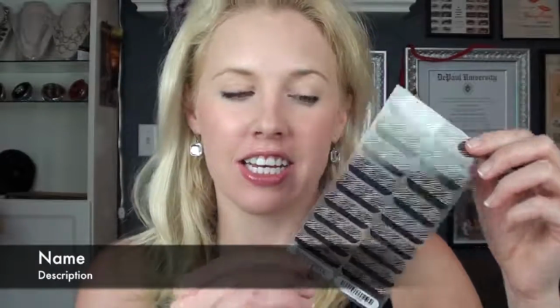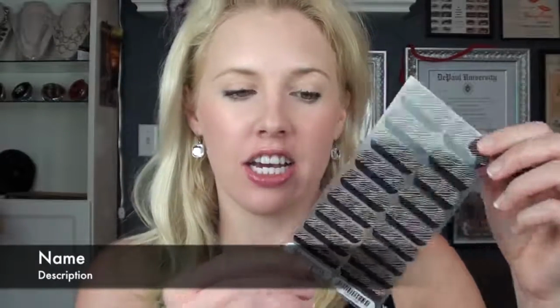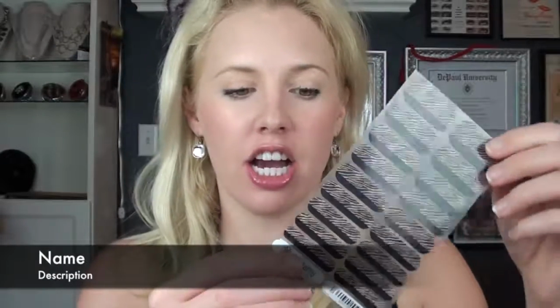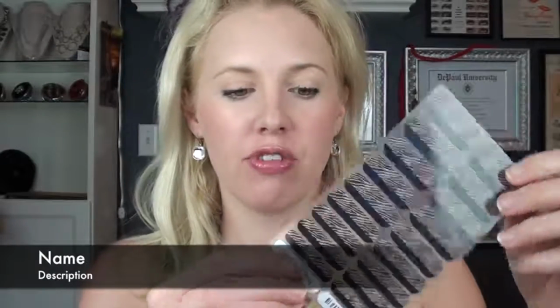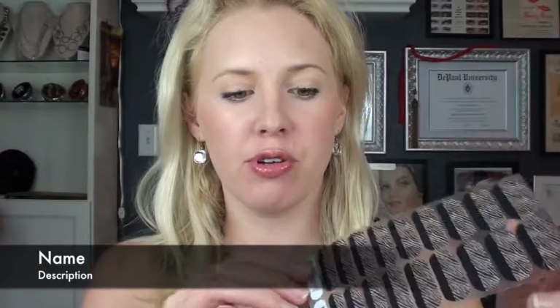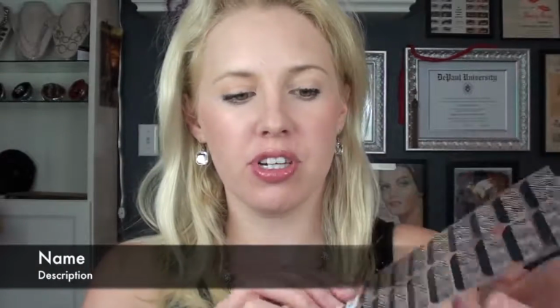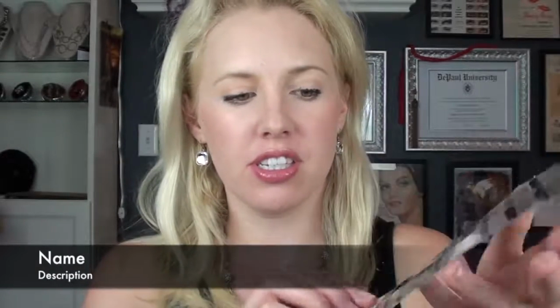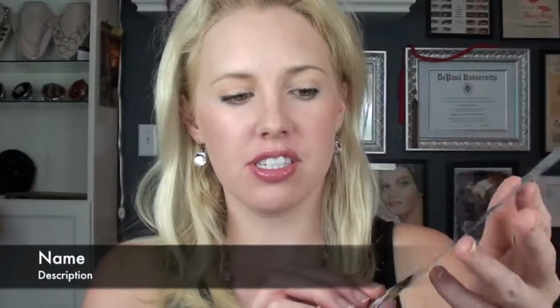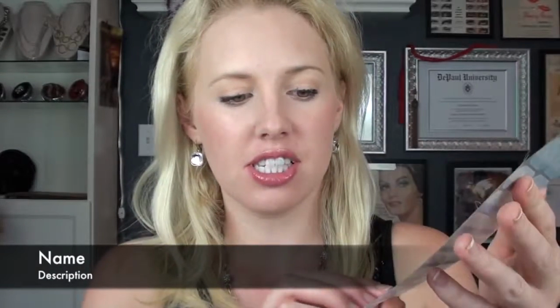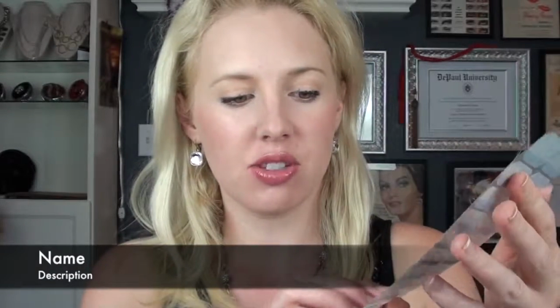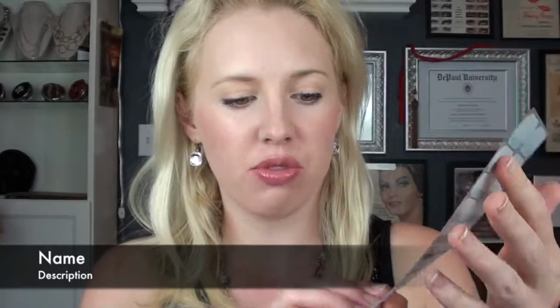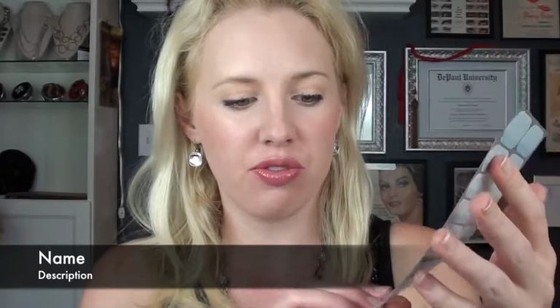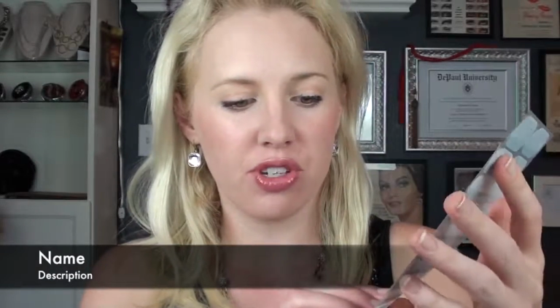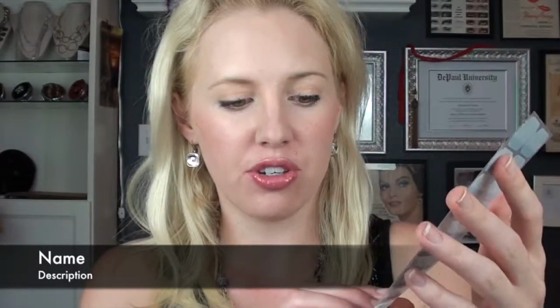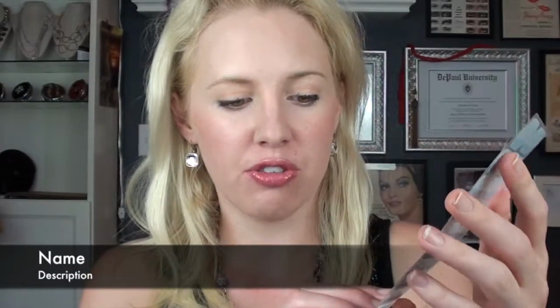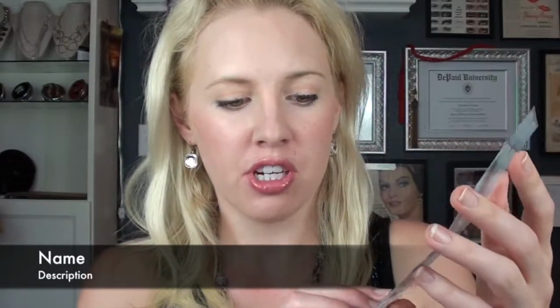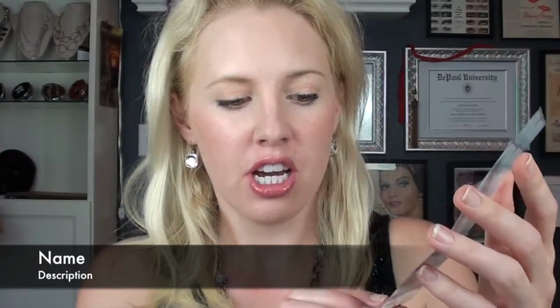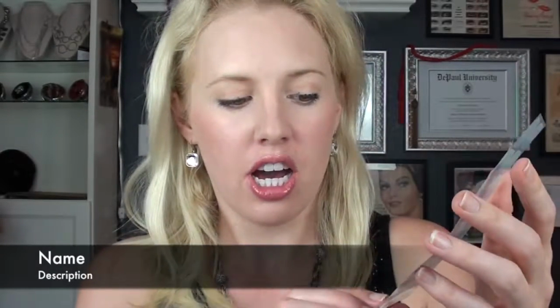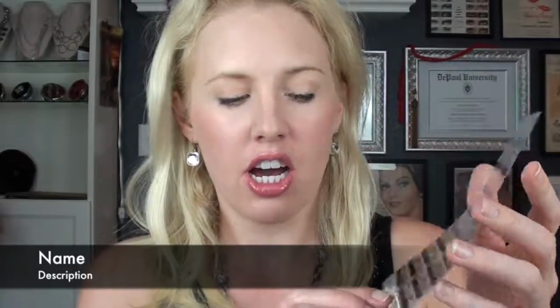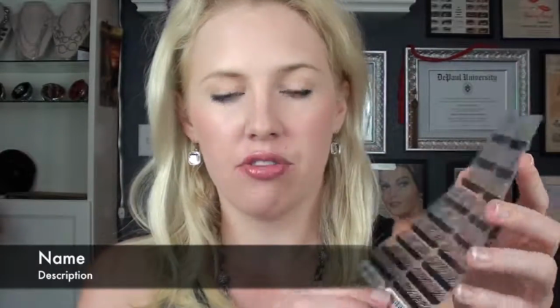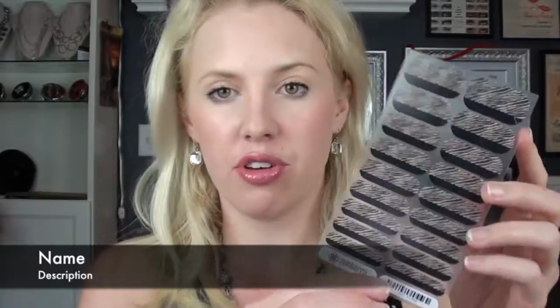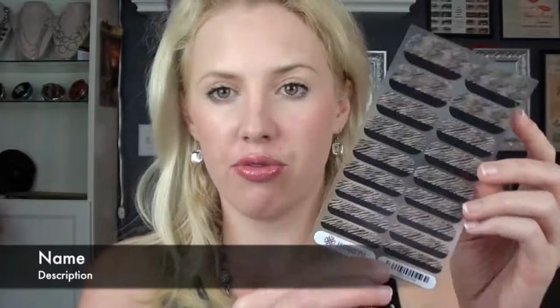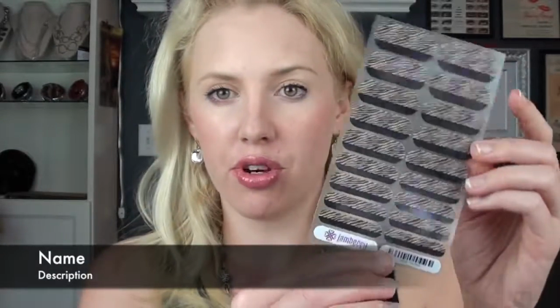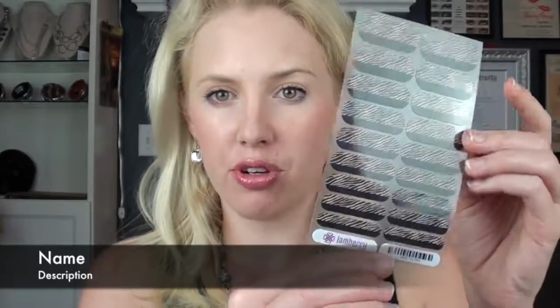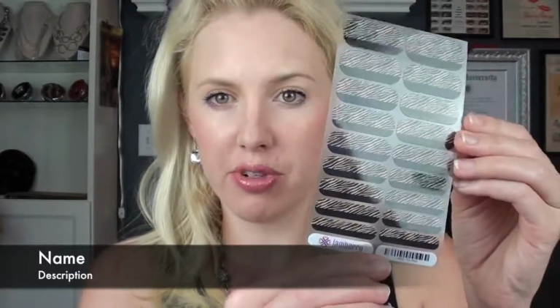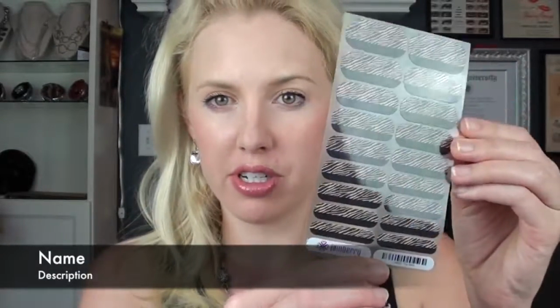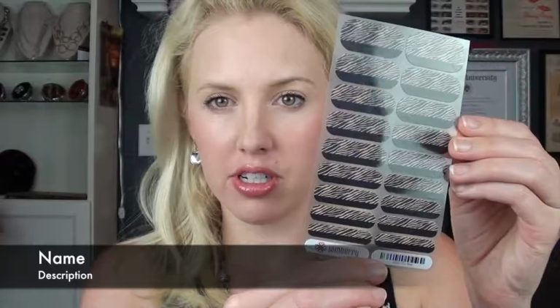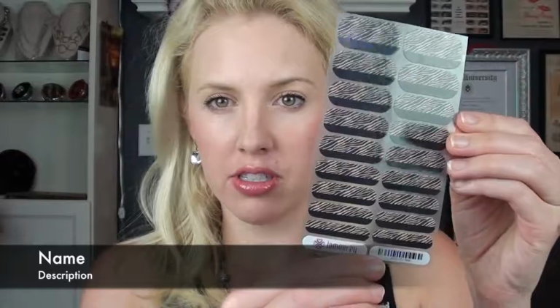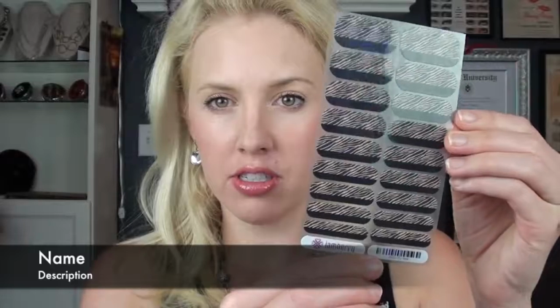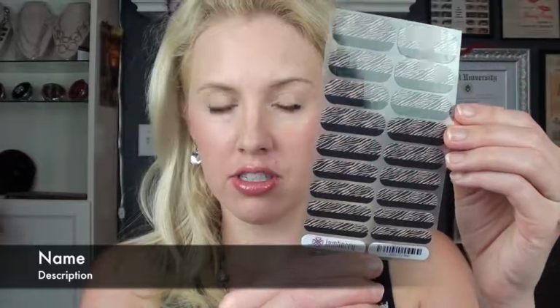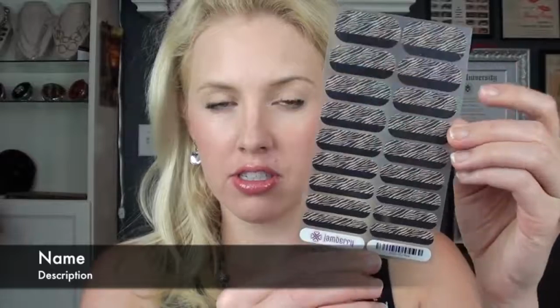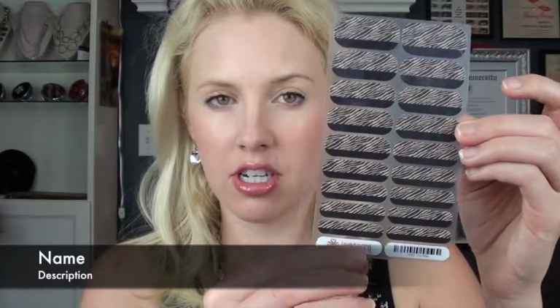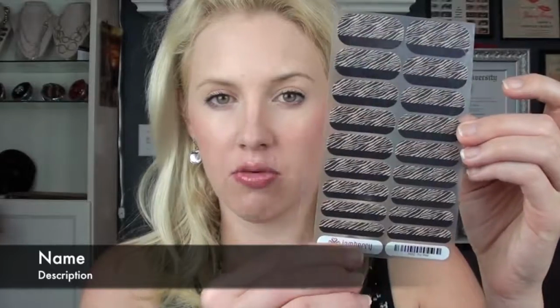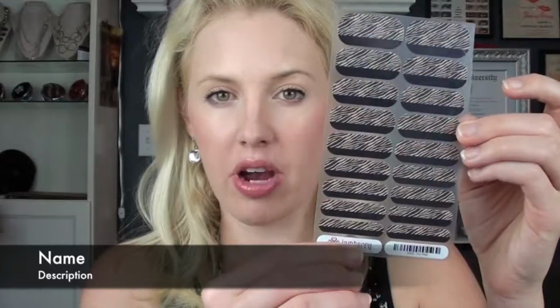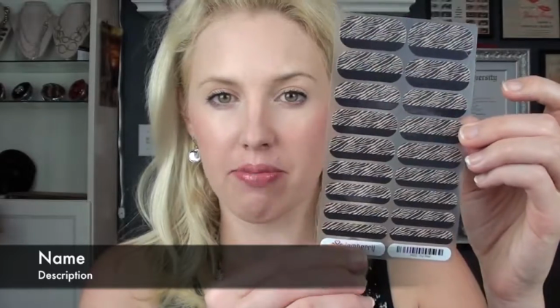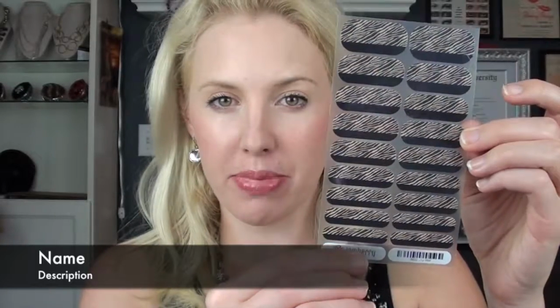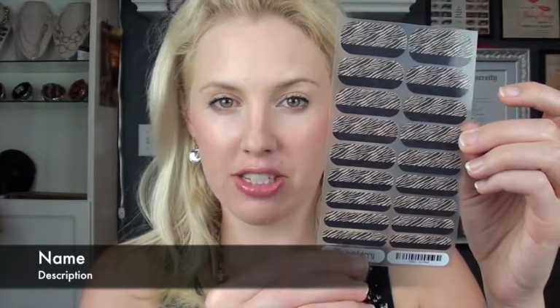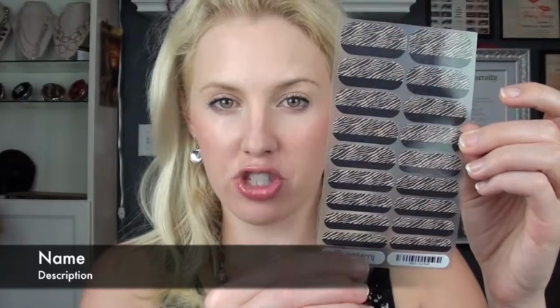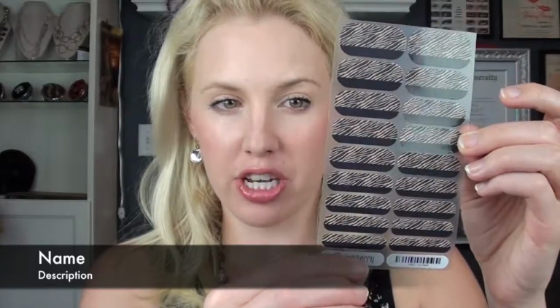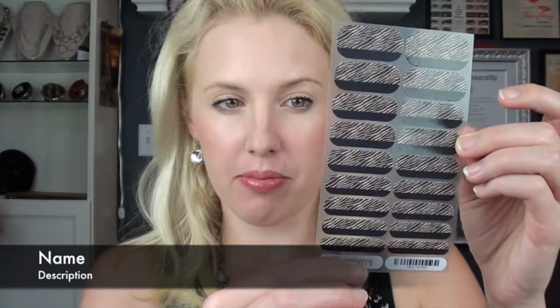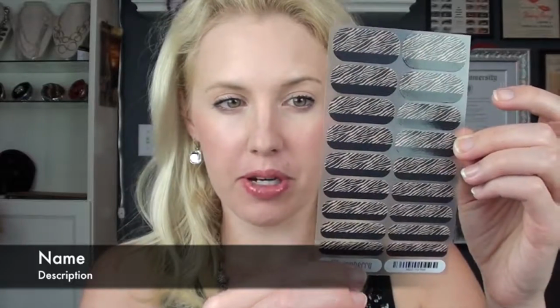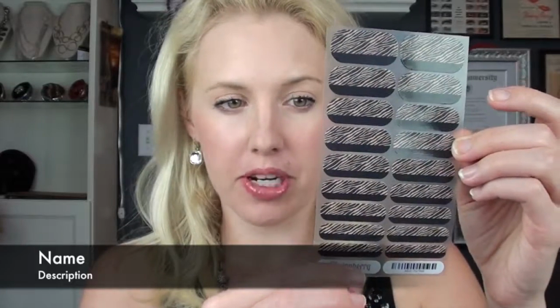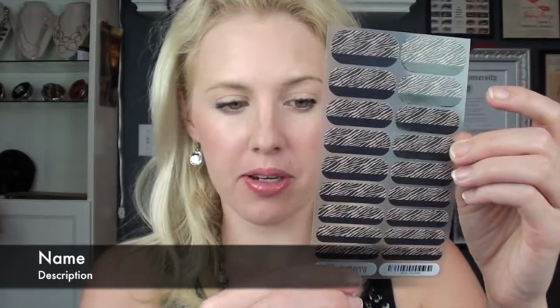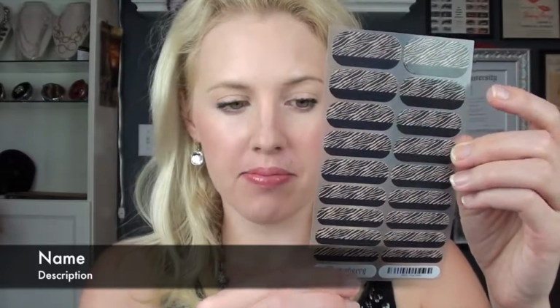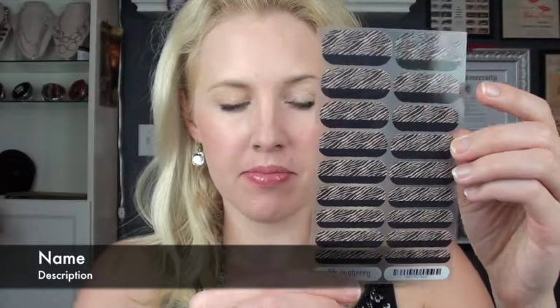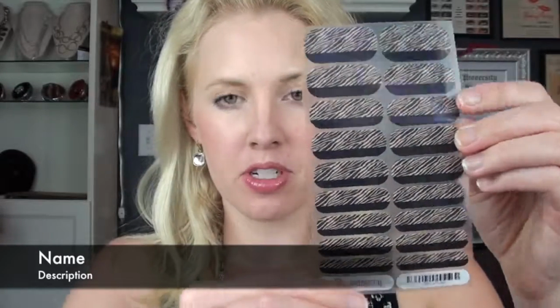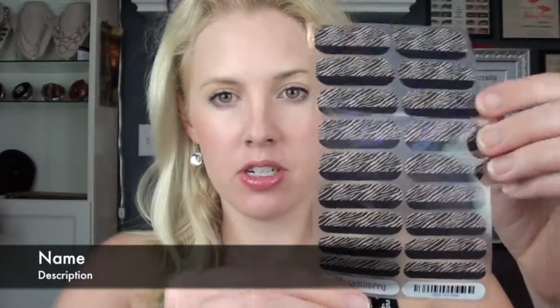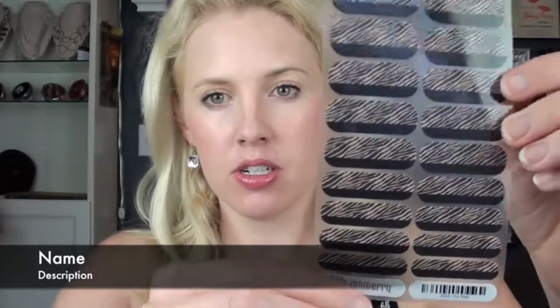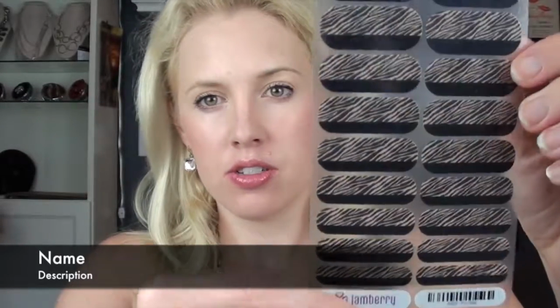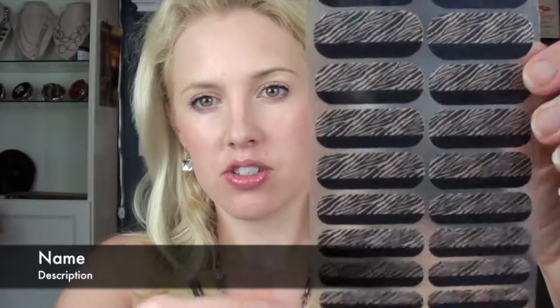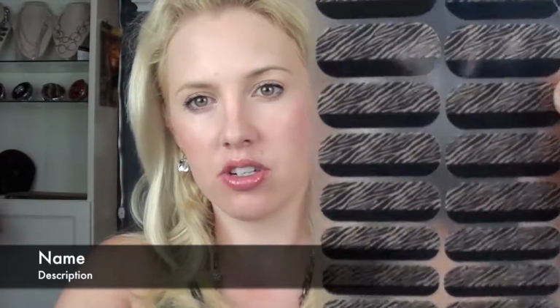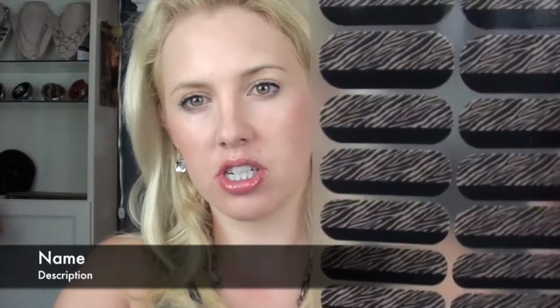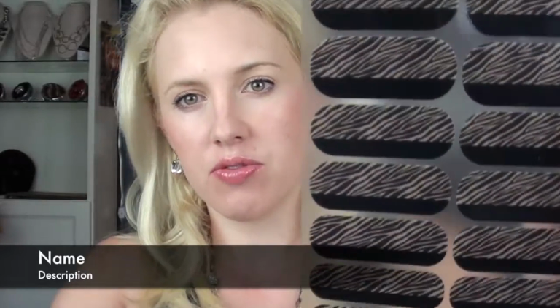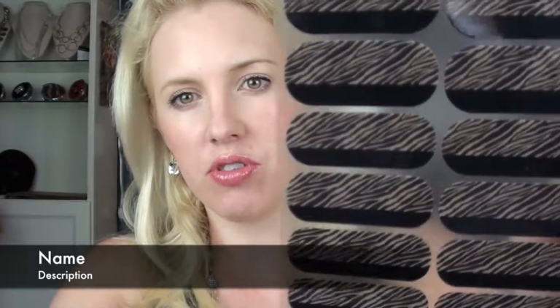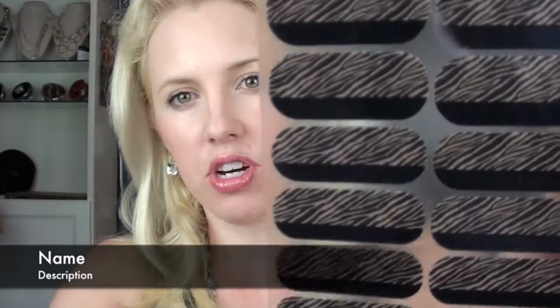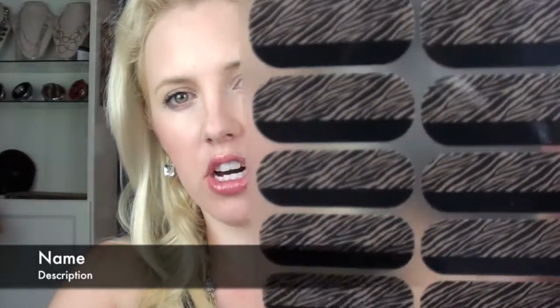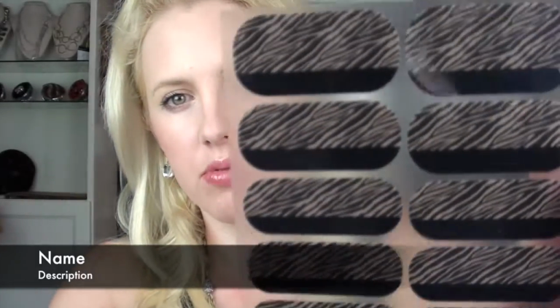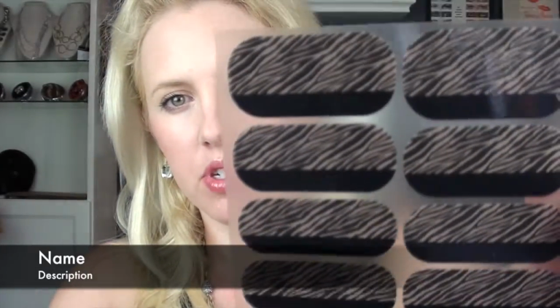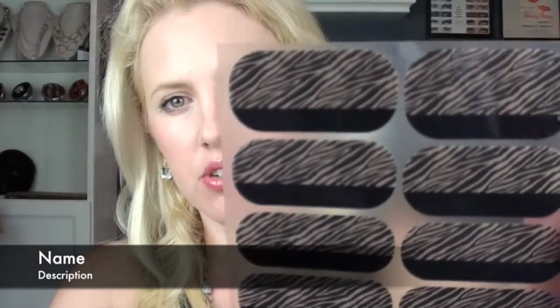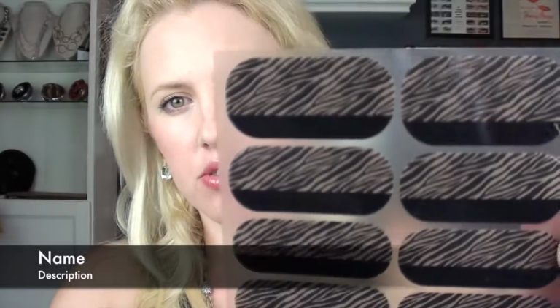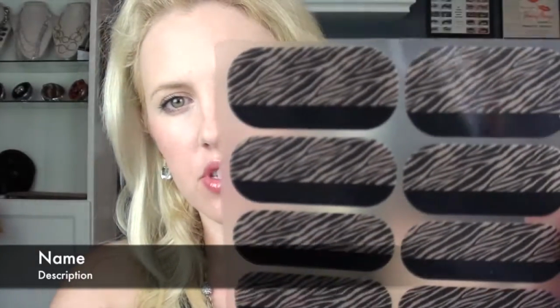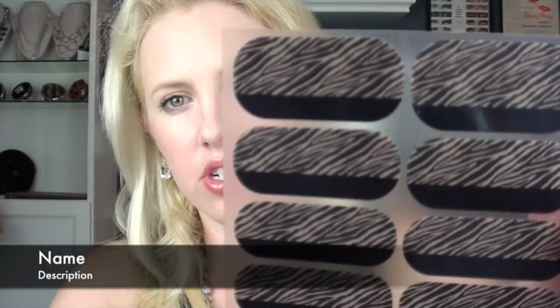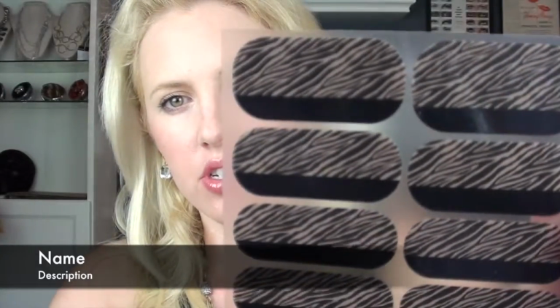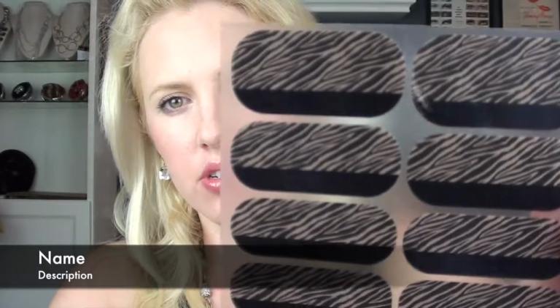Hi everyone, this is a review of the Fur Real Wrapped by Jamberry. So I'll give you an up-close look.